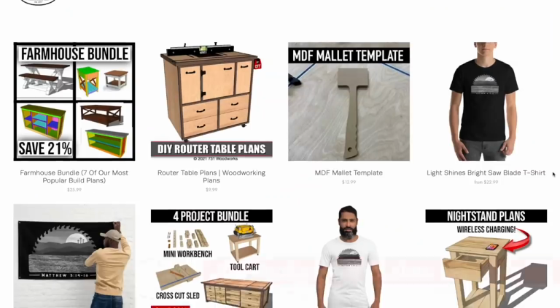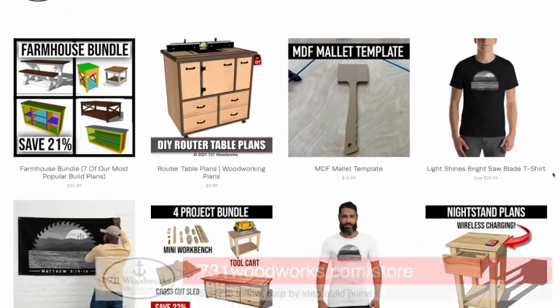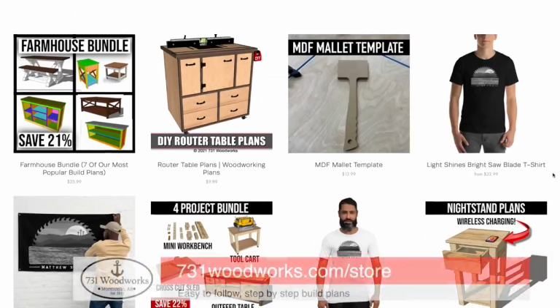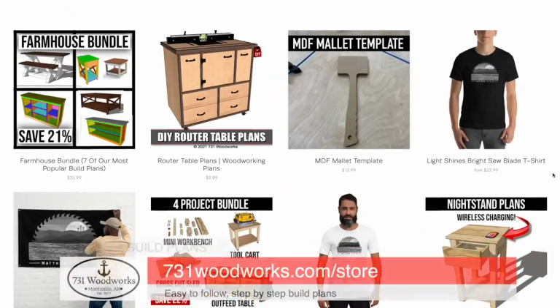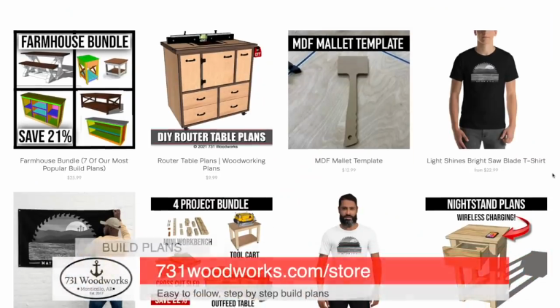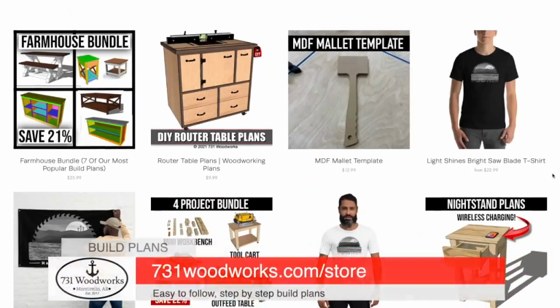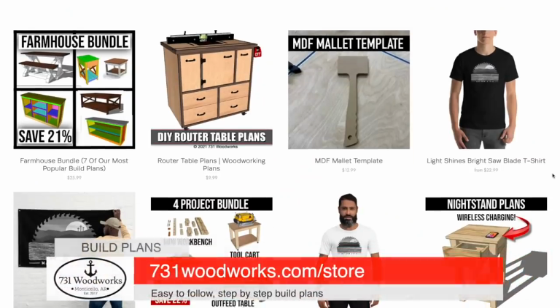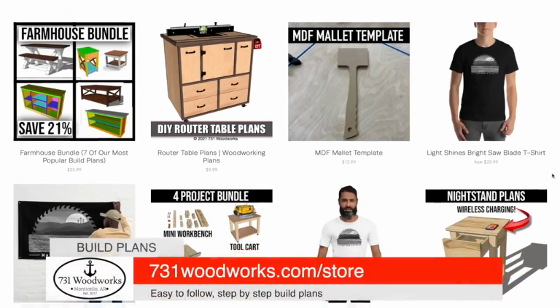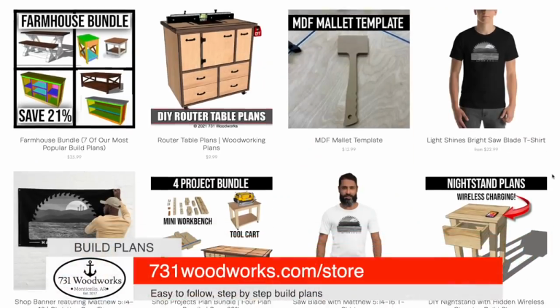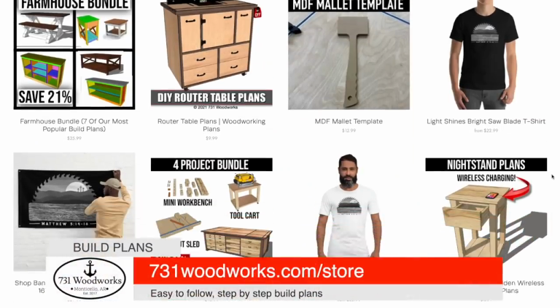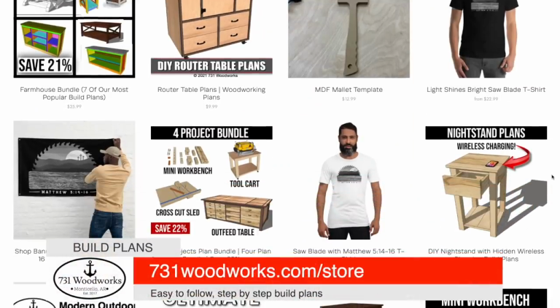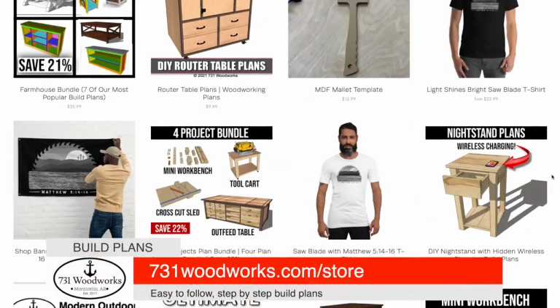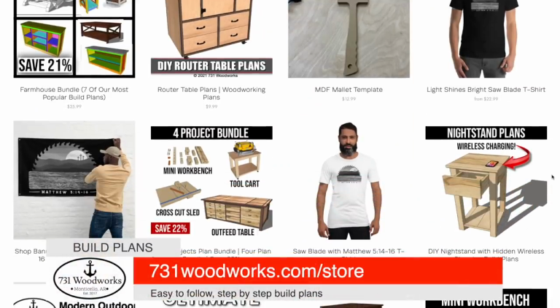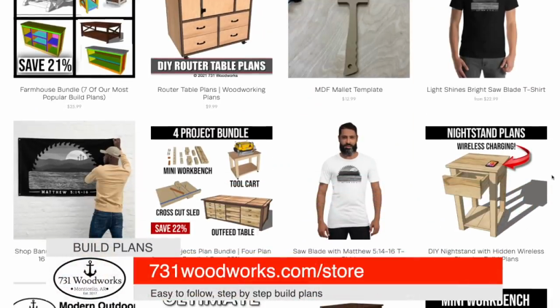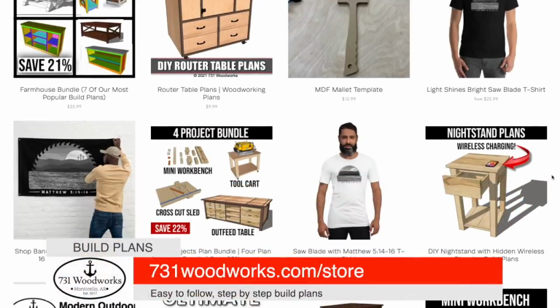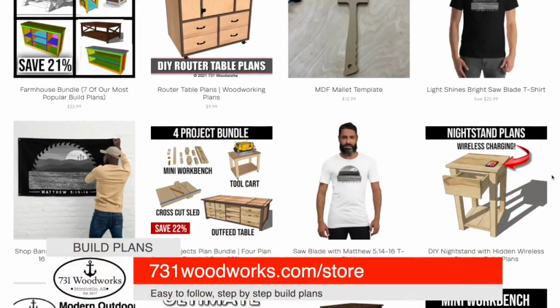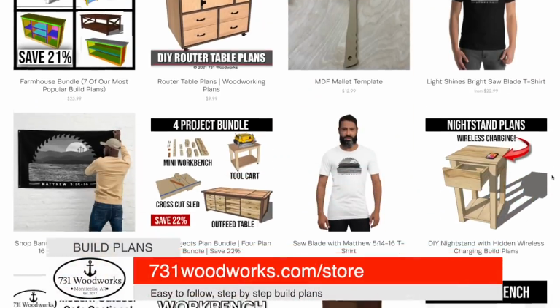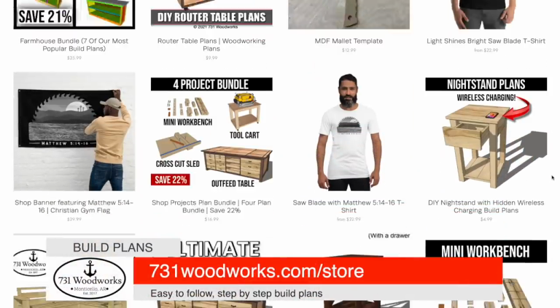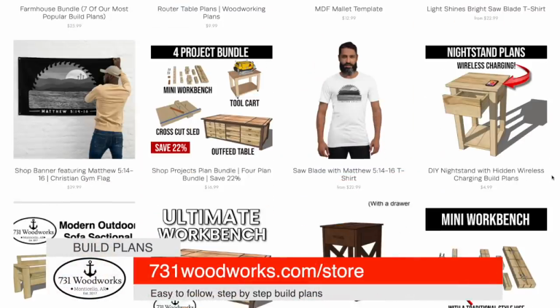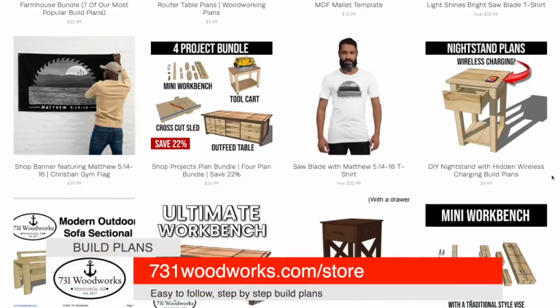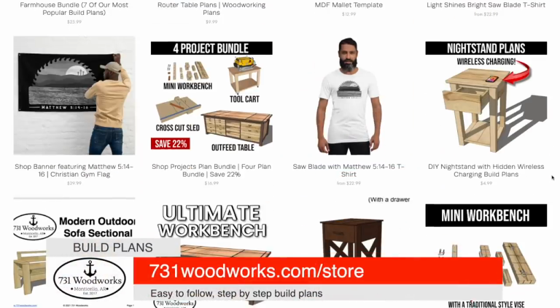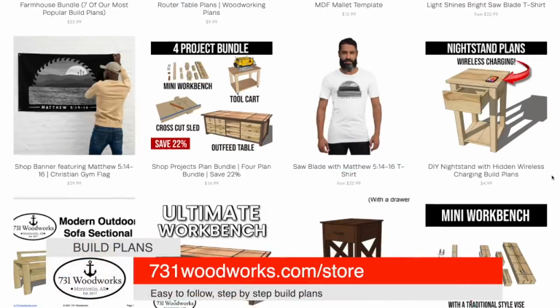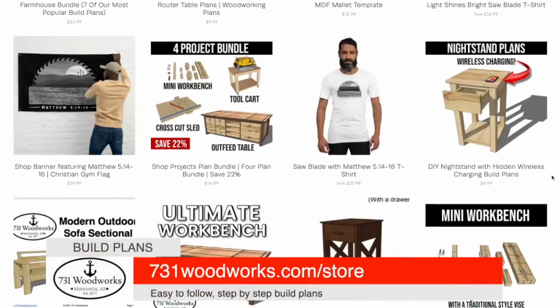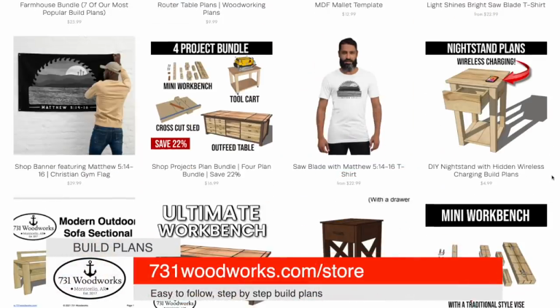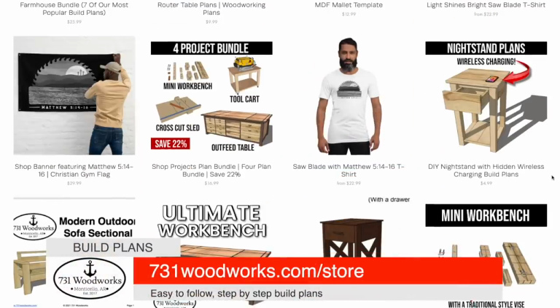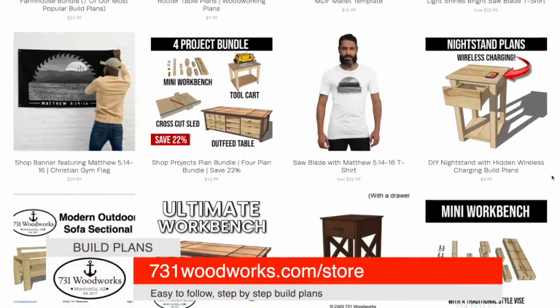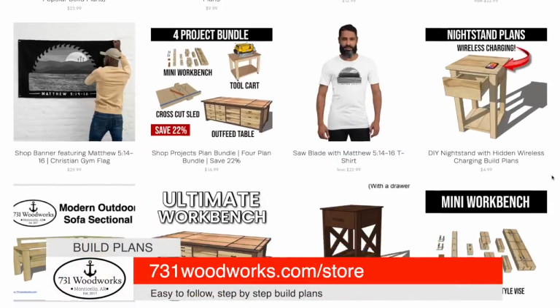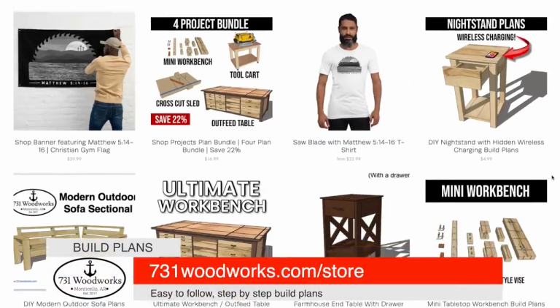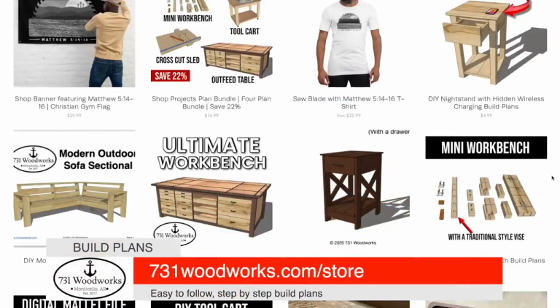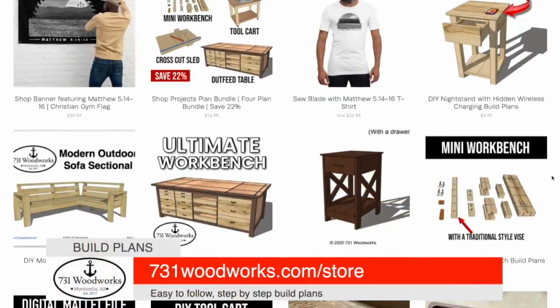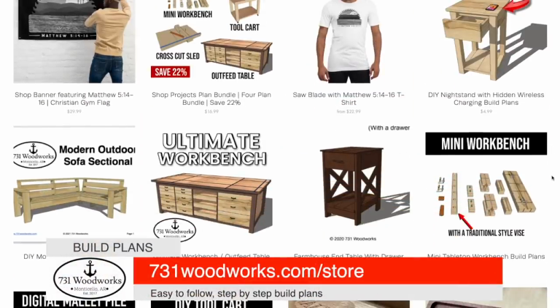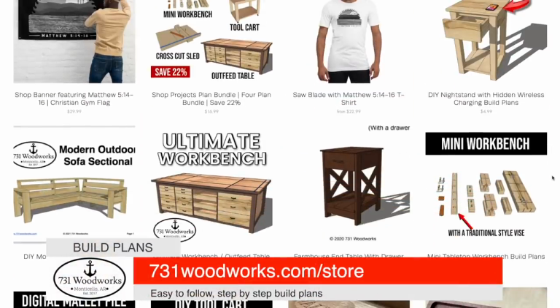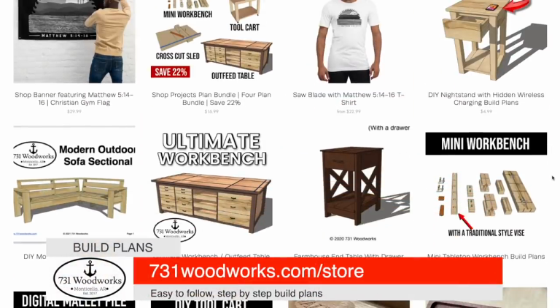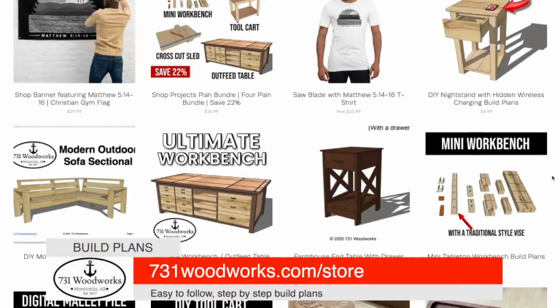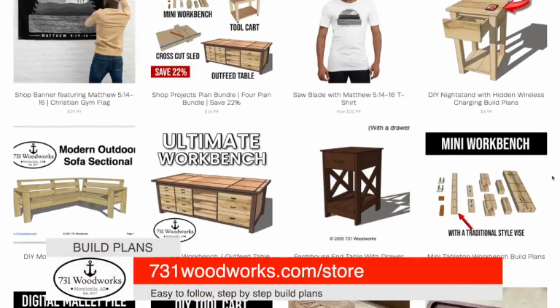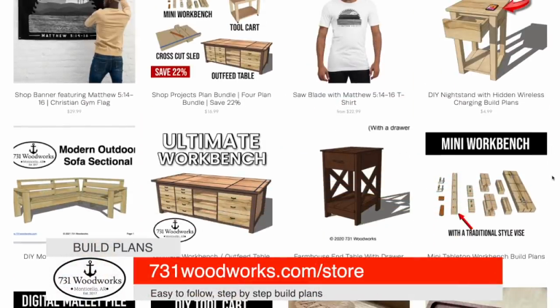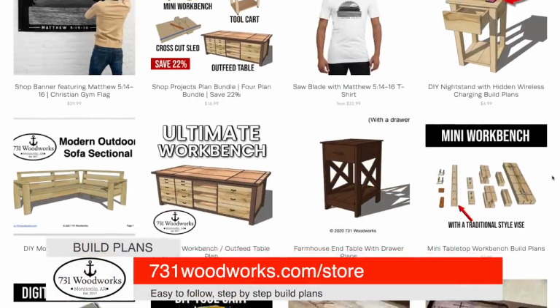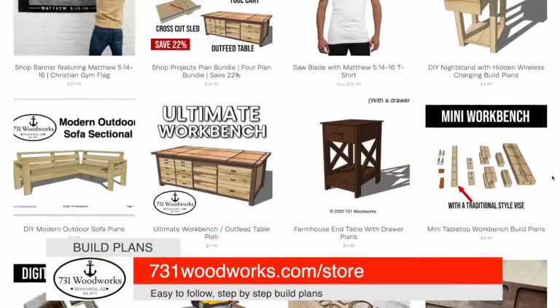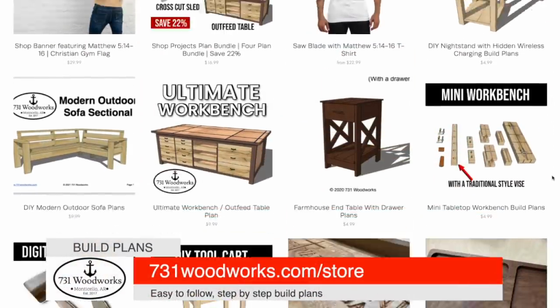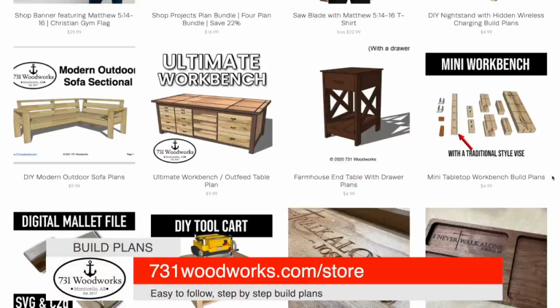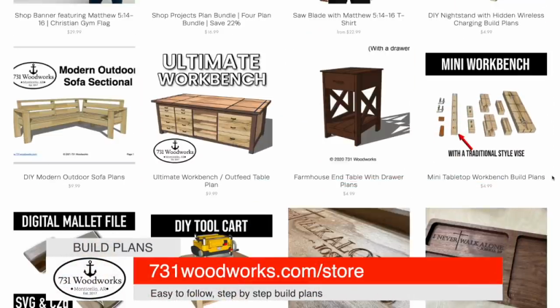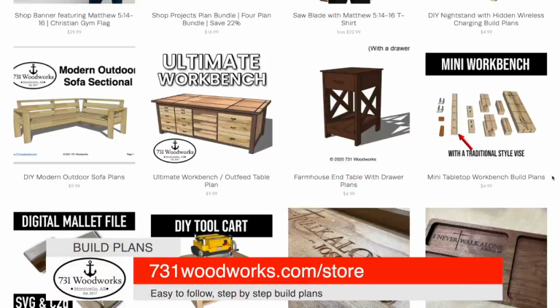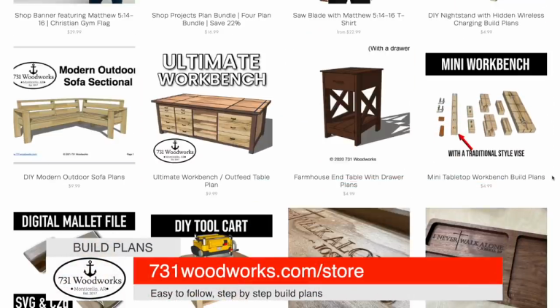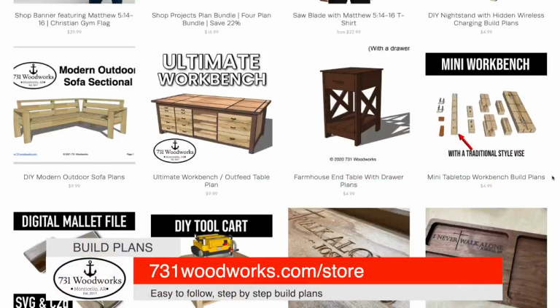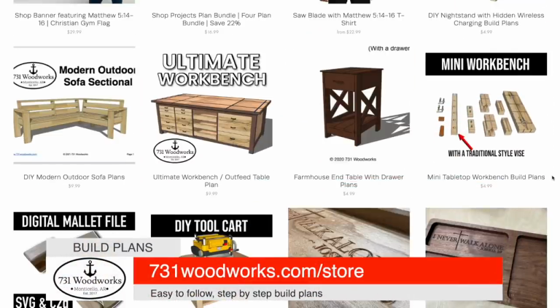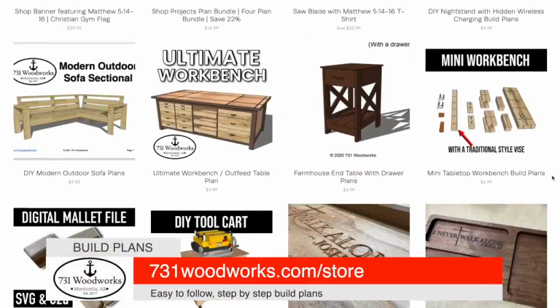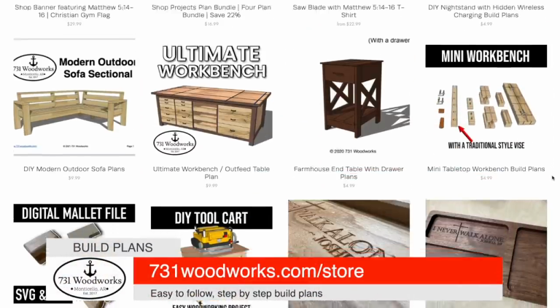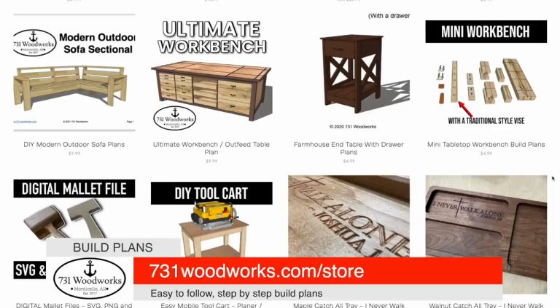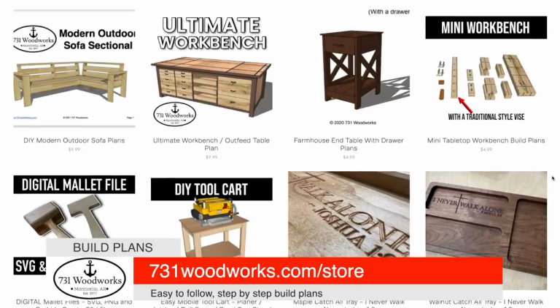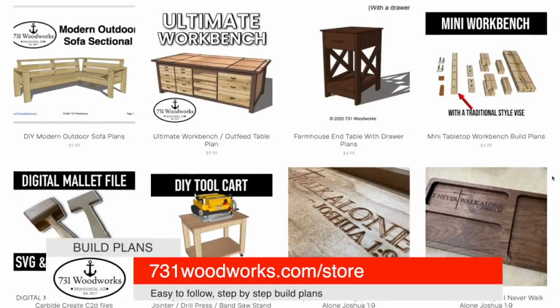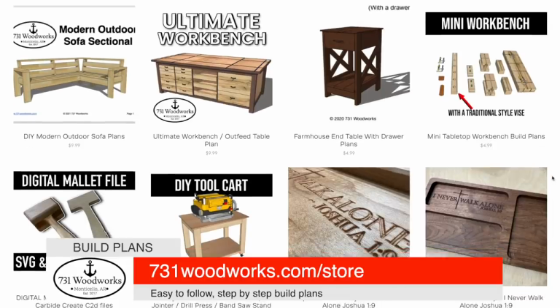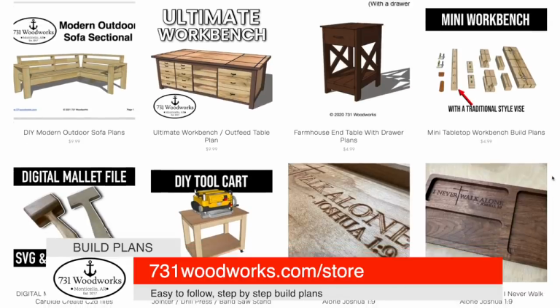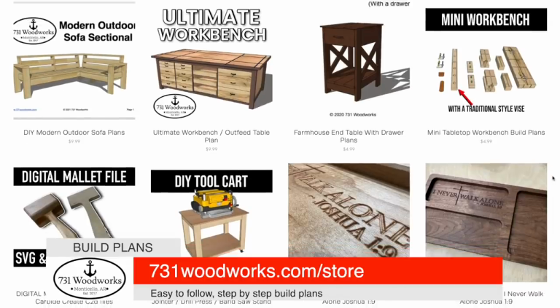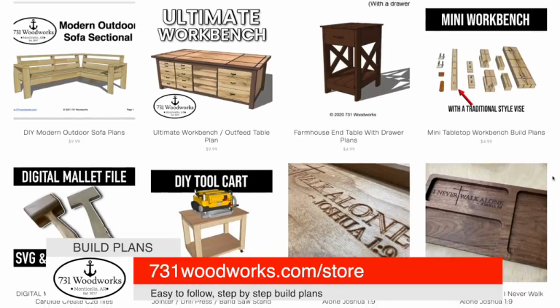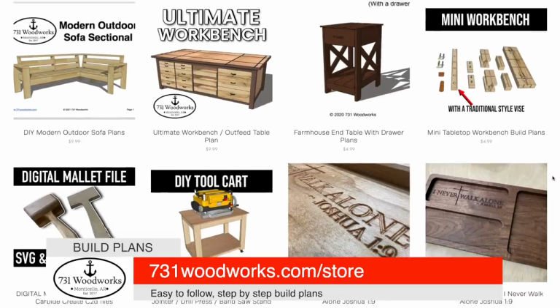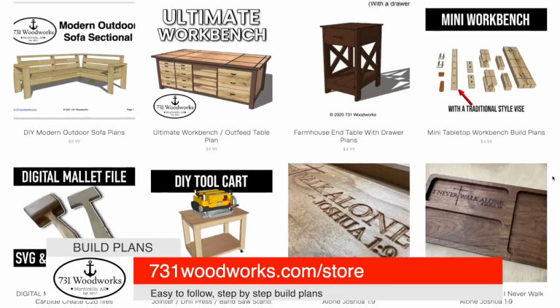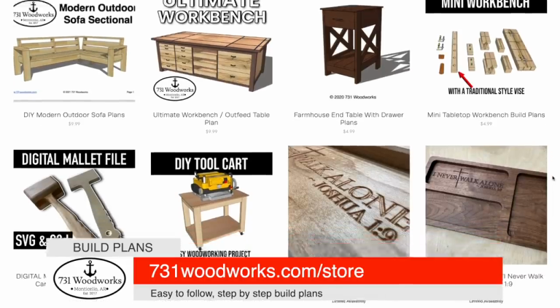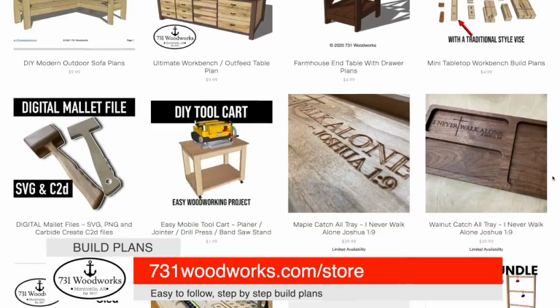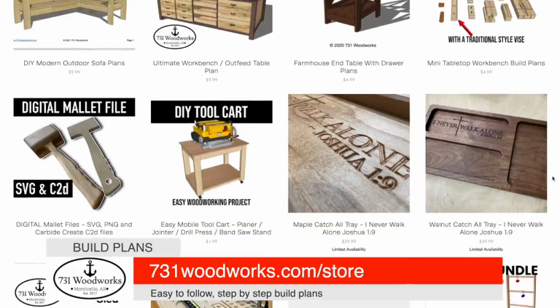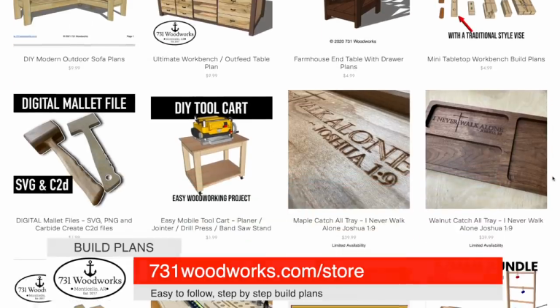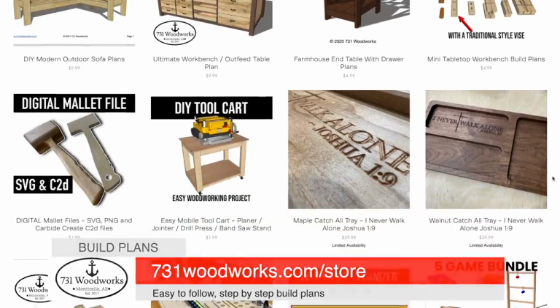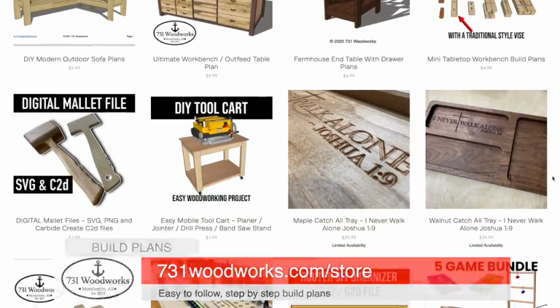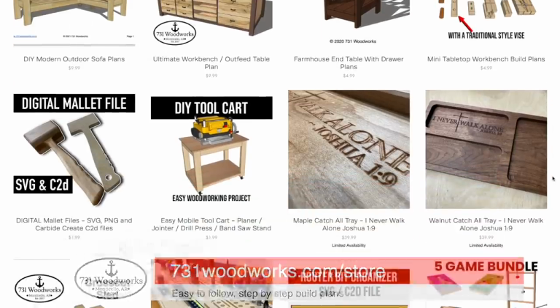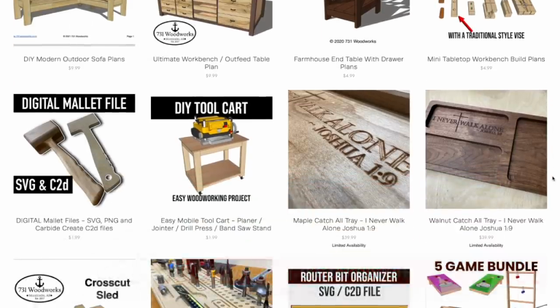This video is brought to you by 731BullBurks.com. Be sure to check out our online store — we have easy-to-follow build plans to help you make awesome projects.